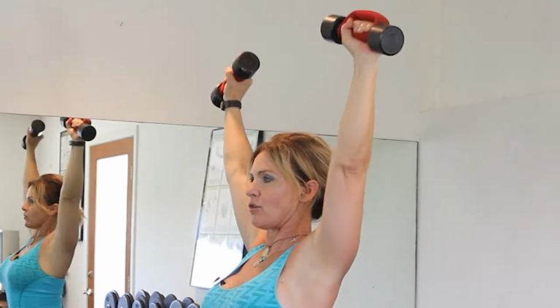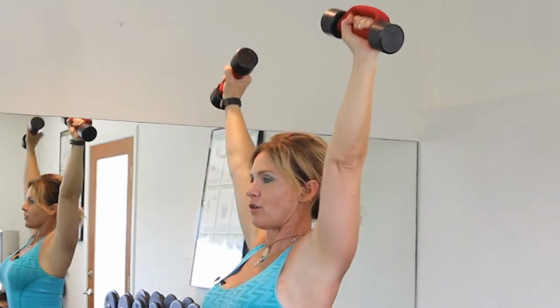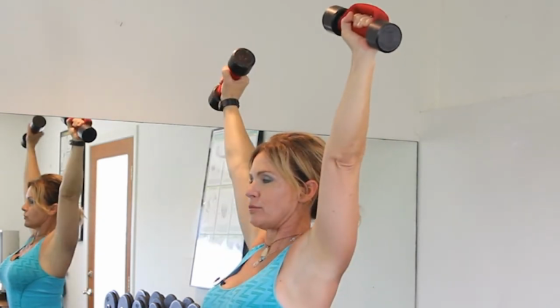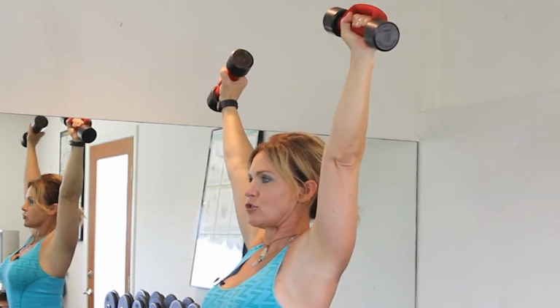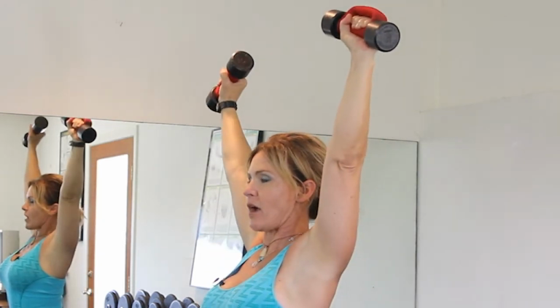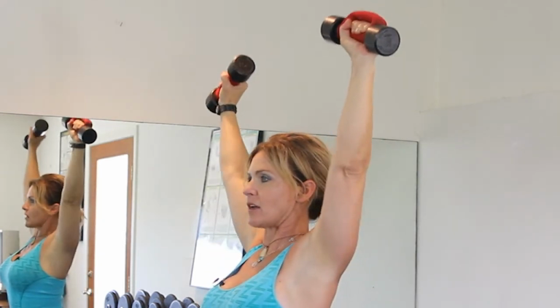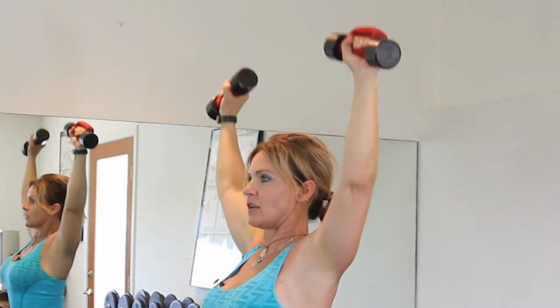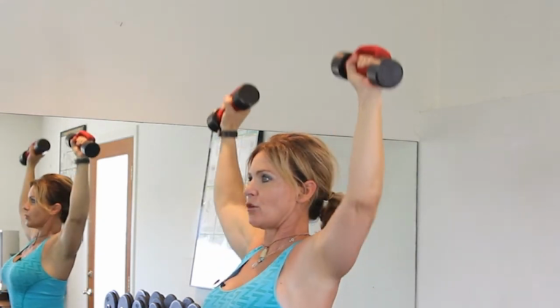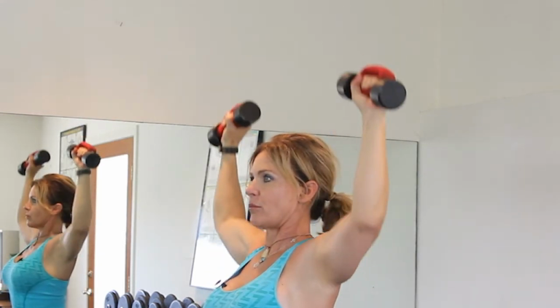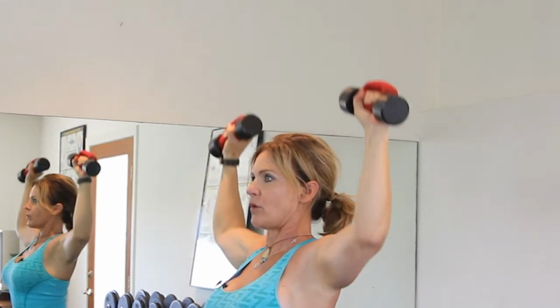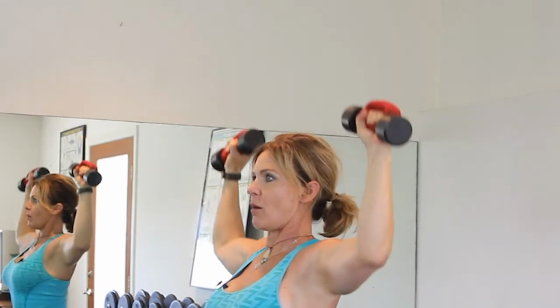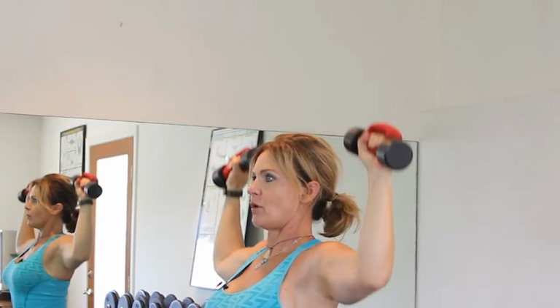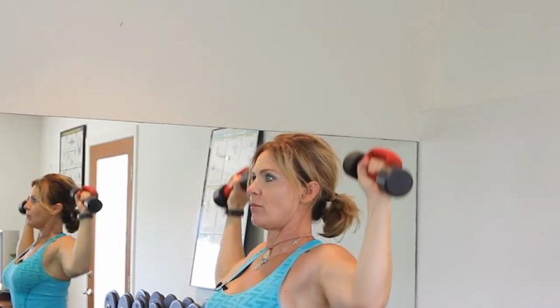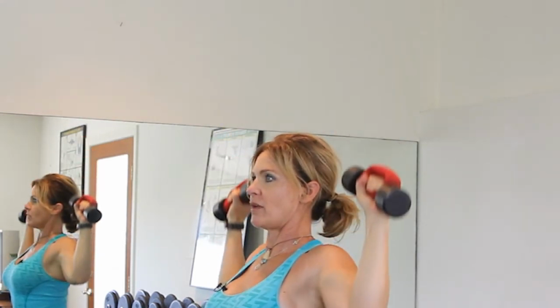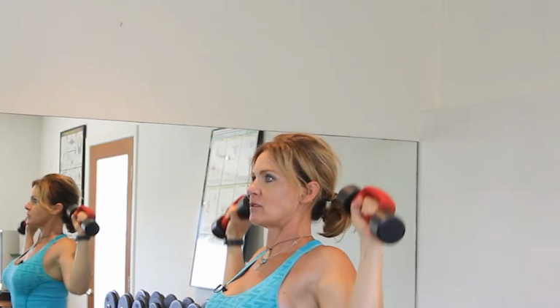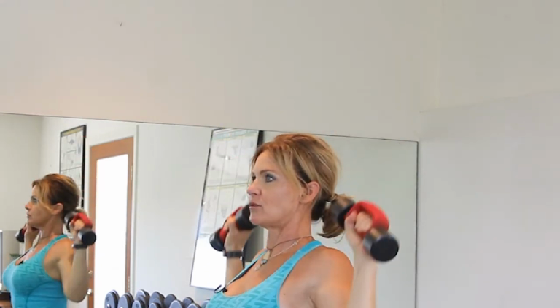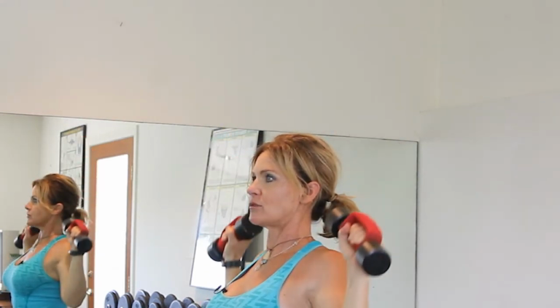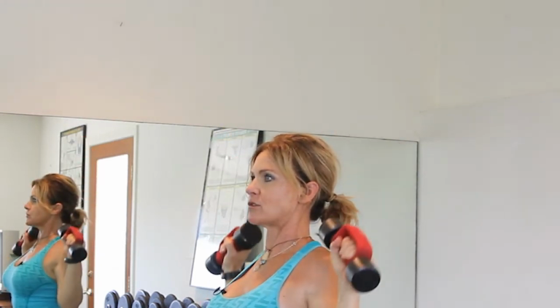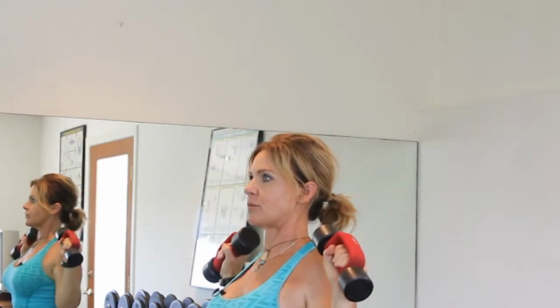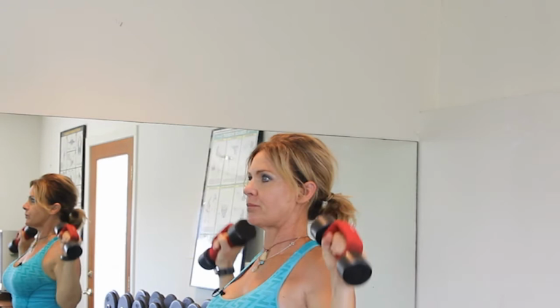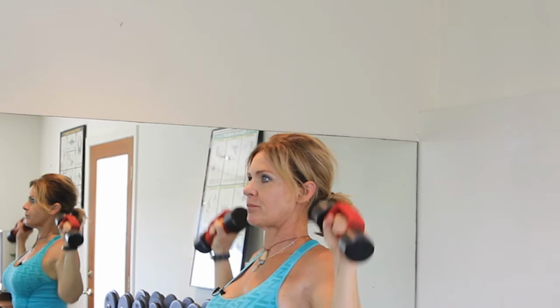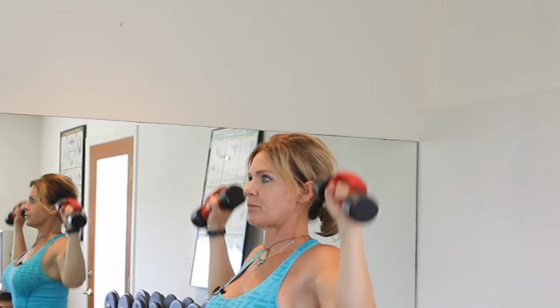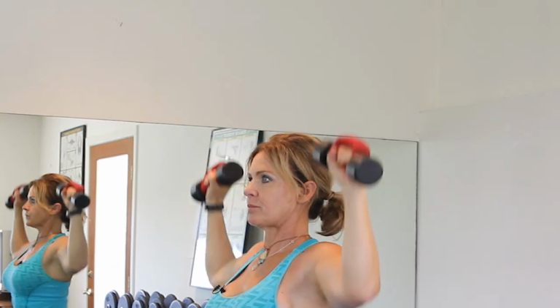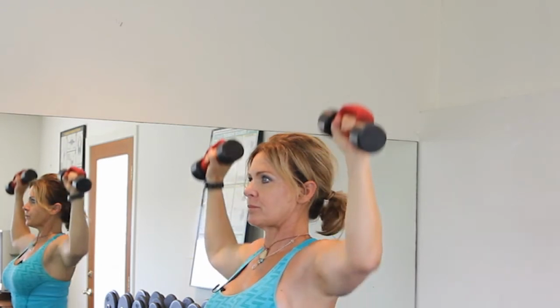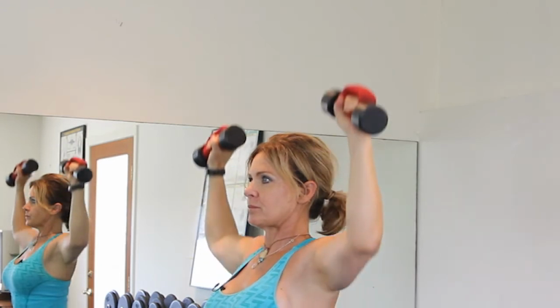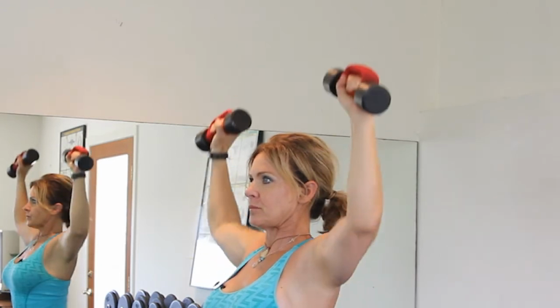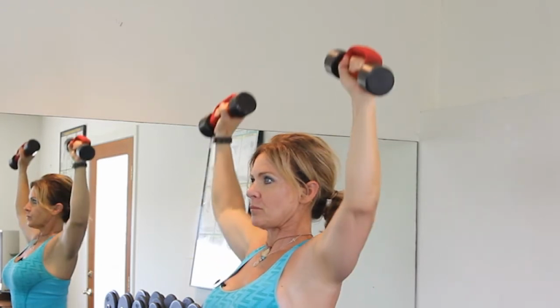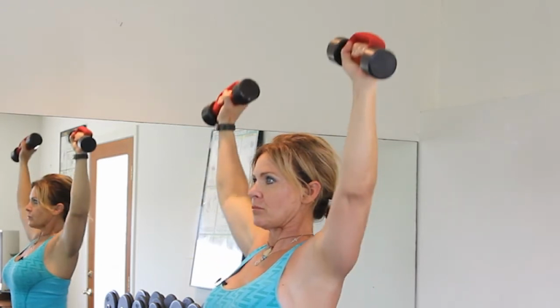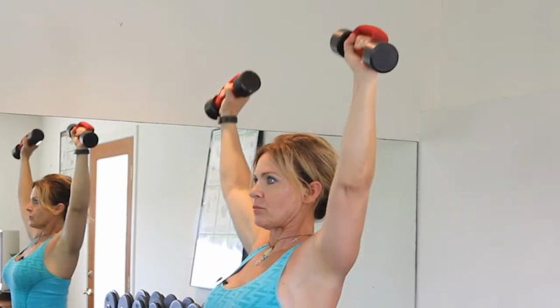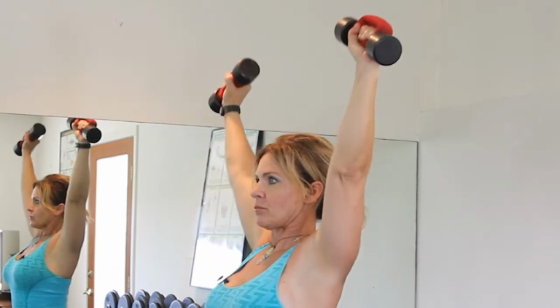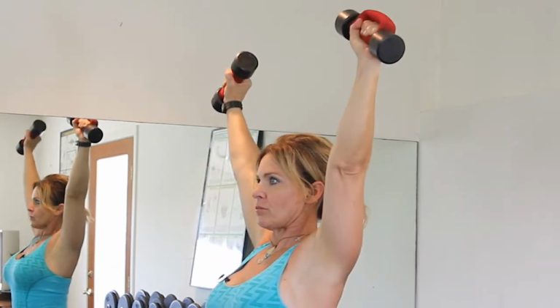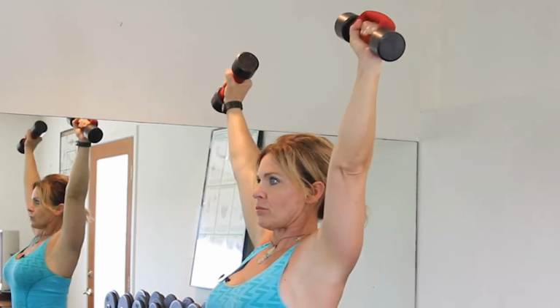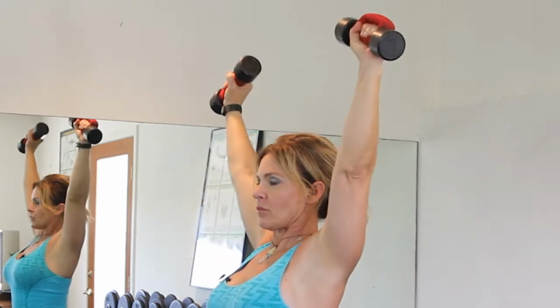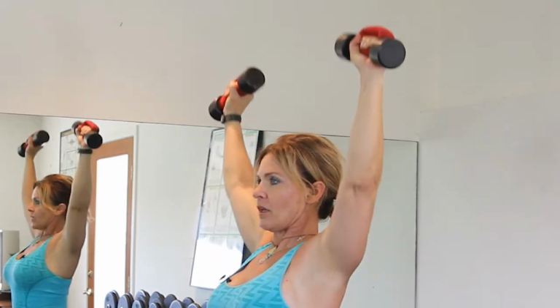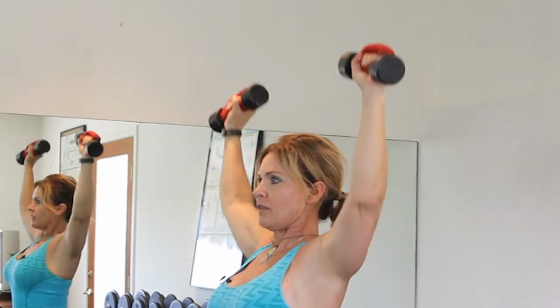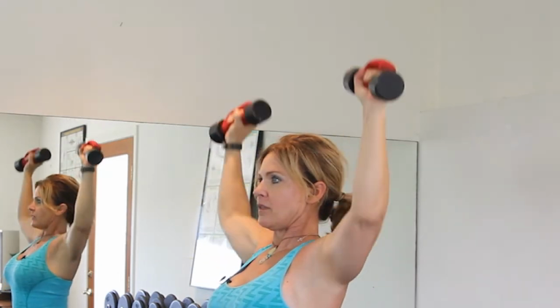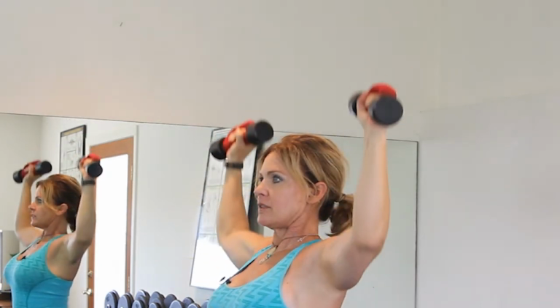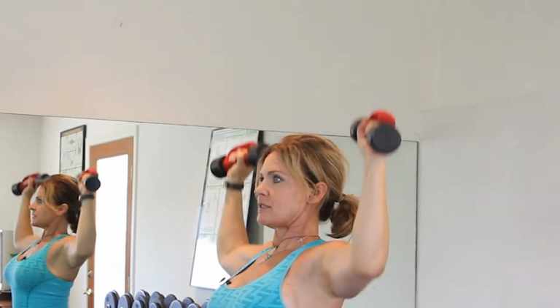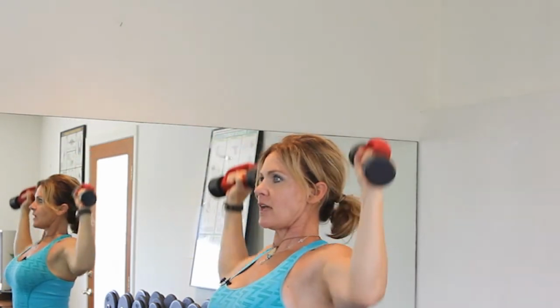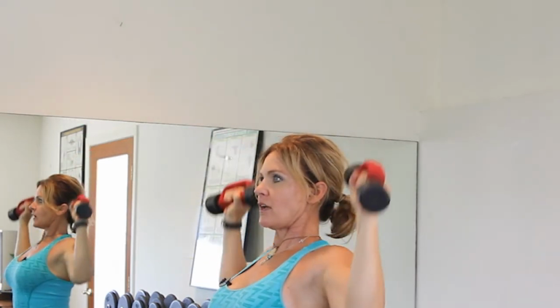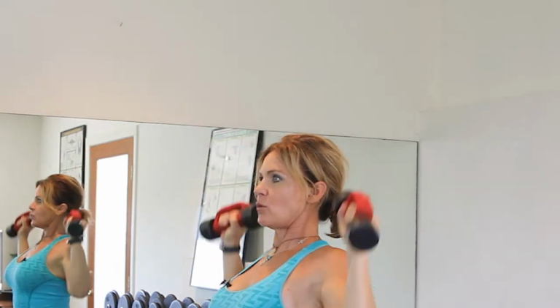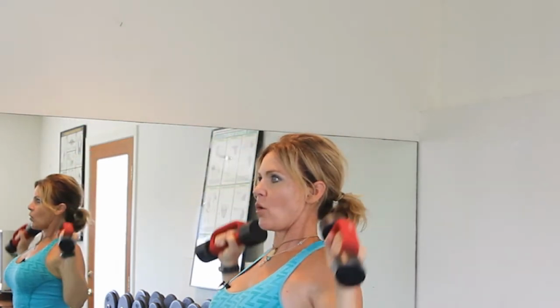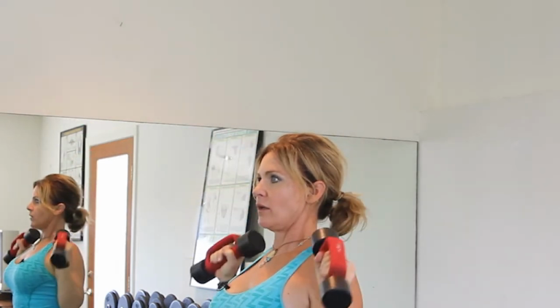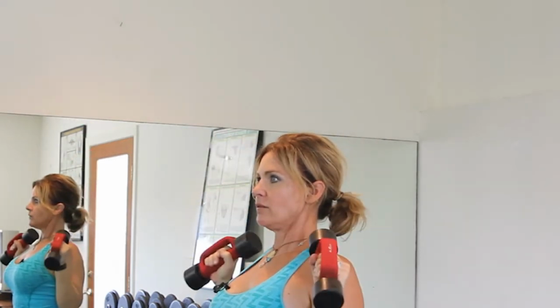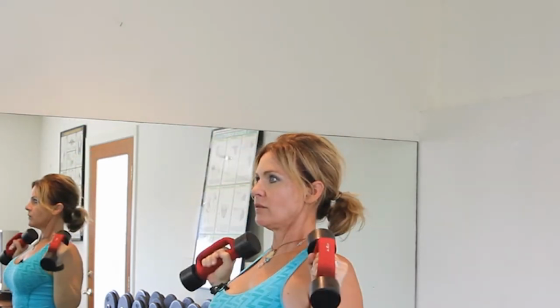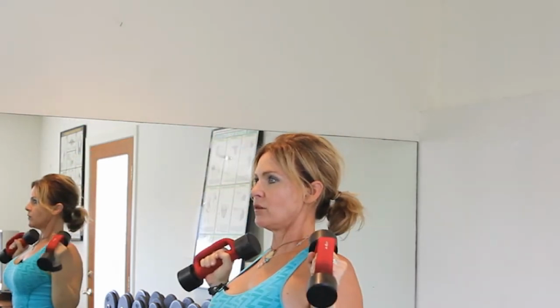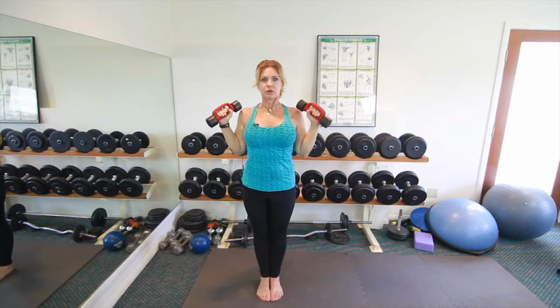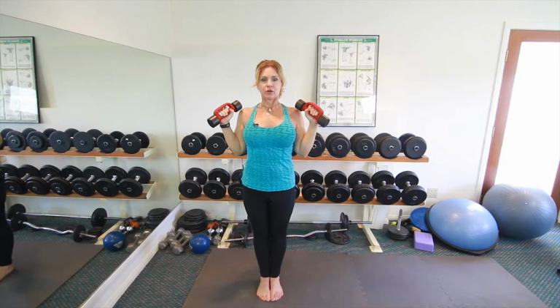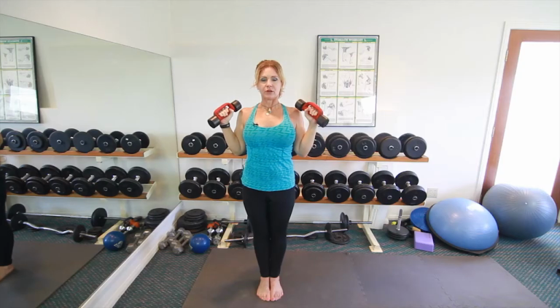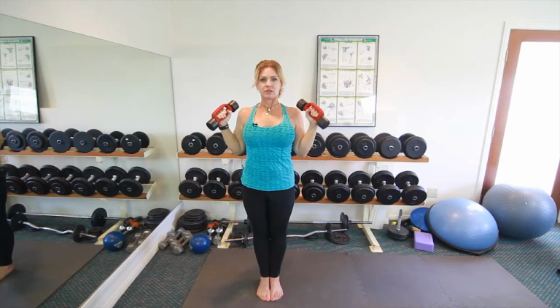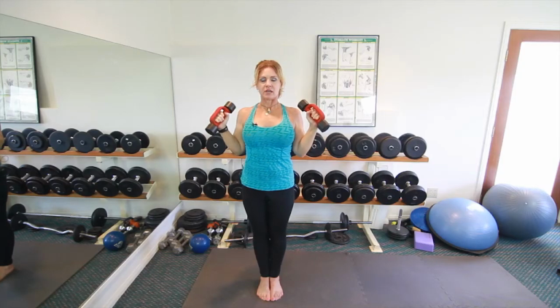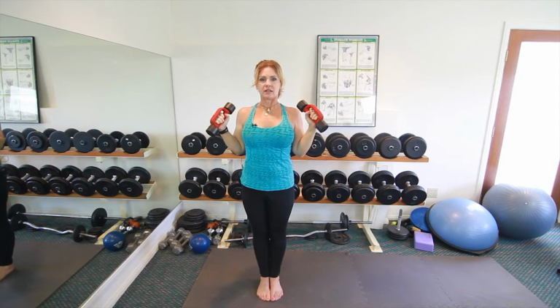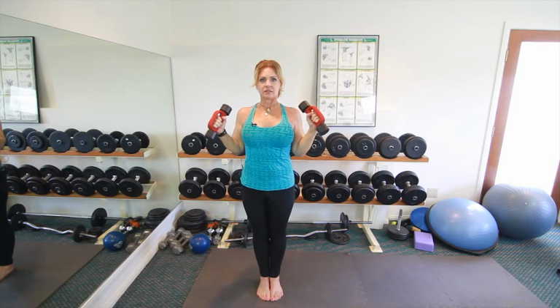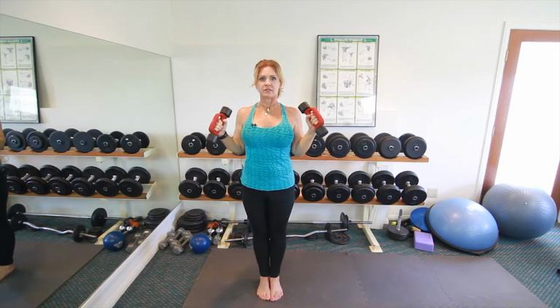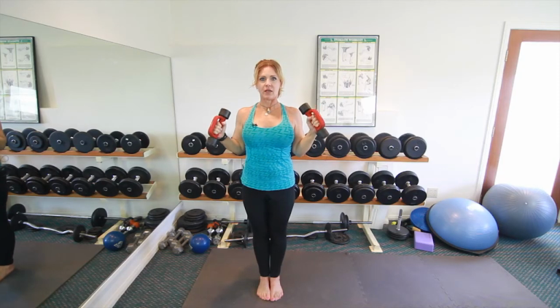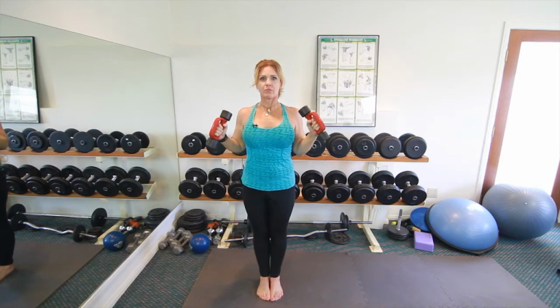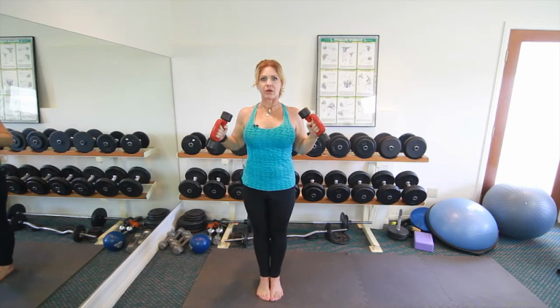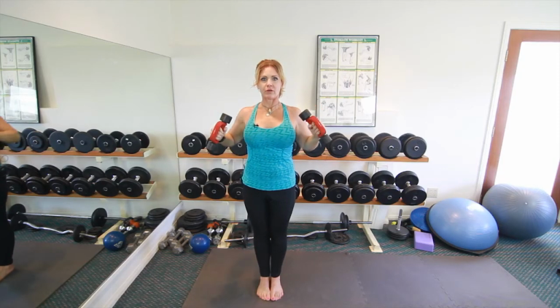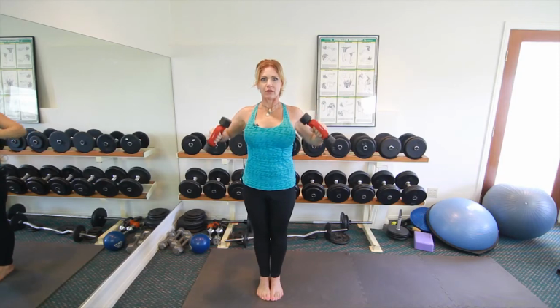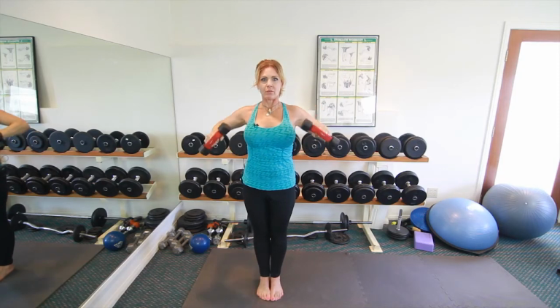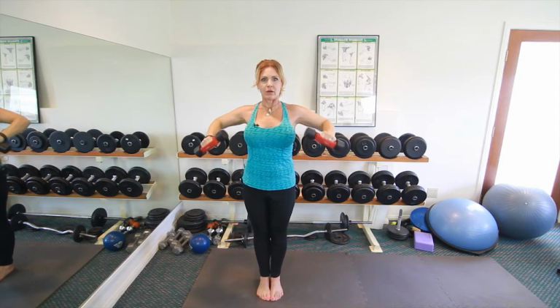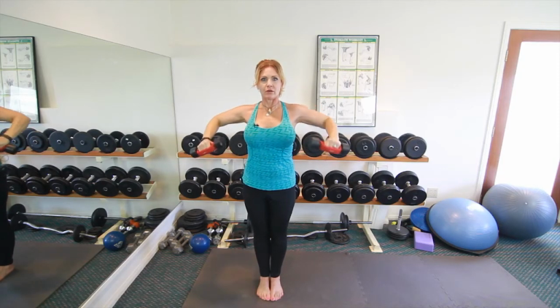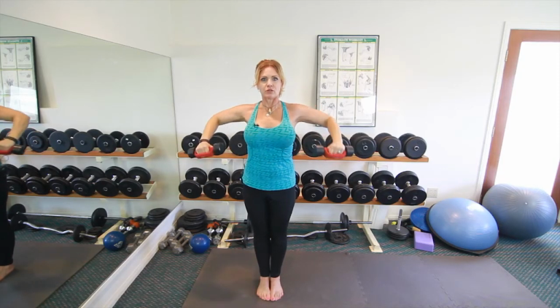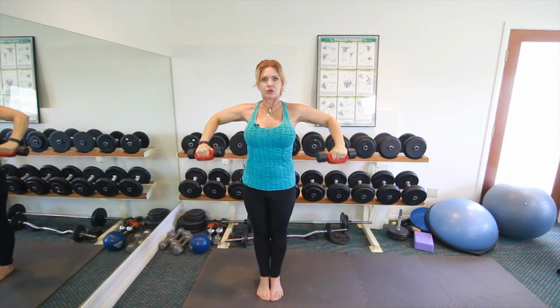Make sure while you're doing this that your knees are slightly soft and you're contracting your abdominal muscles.